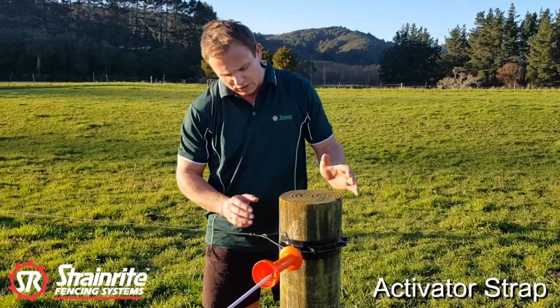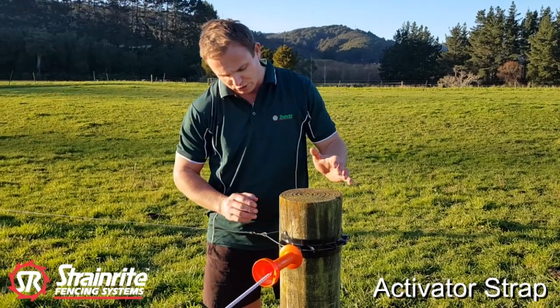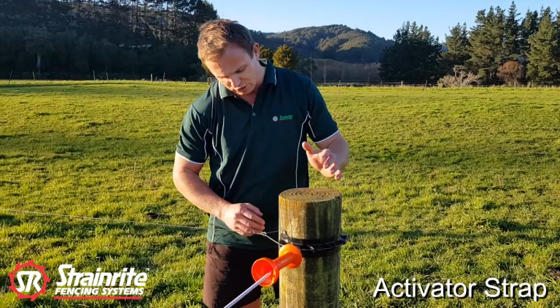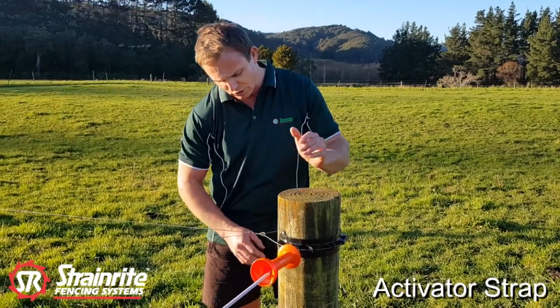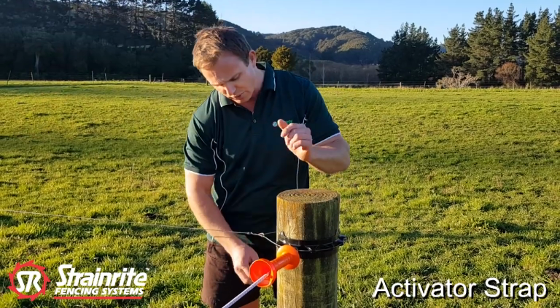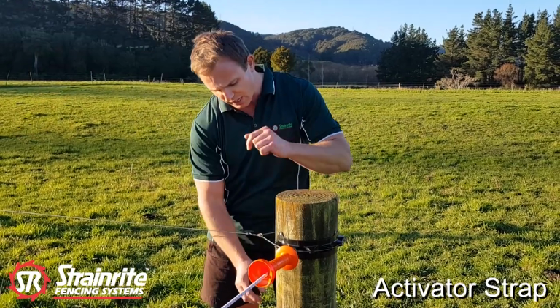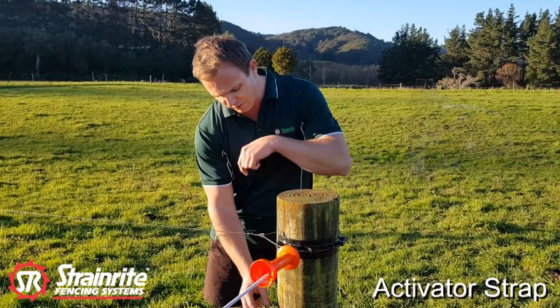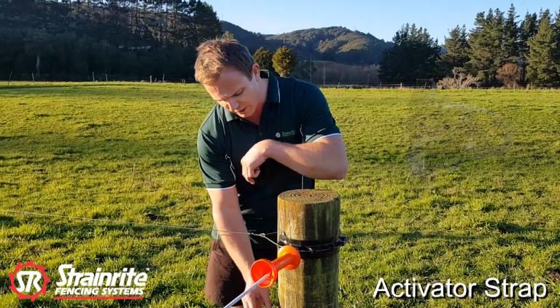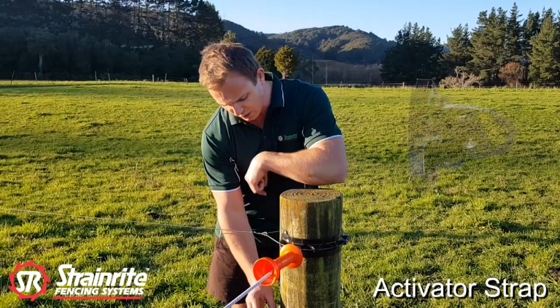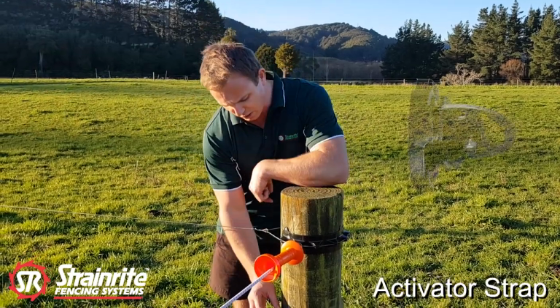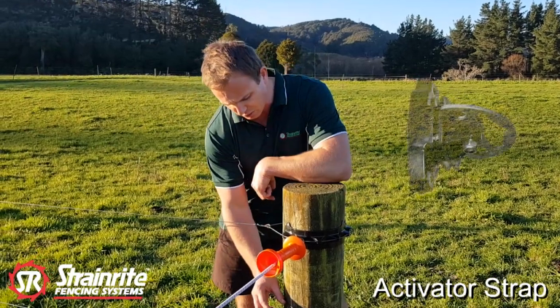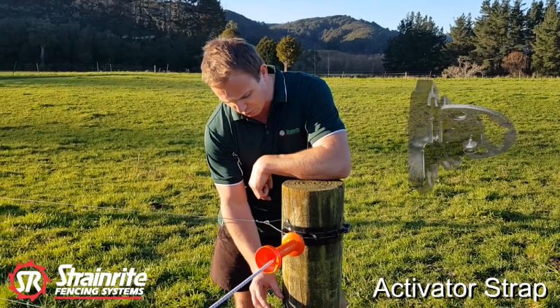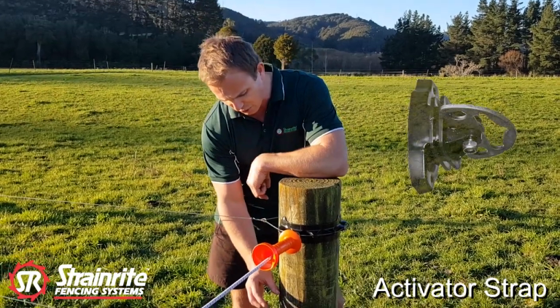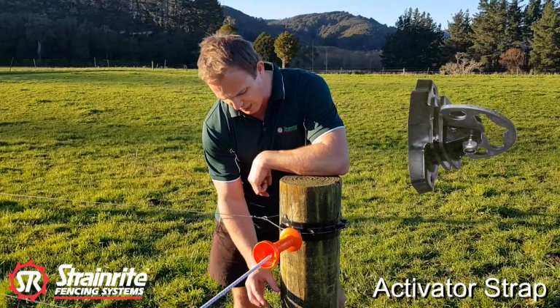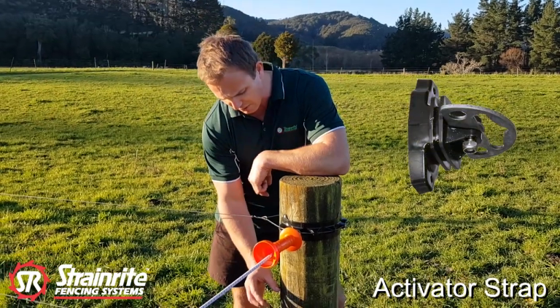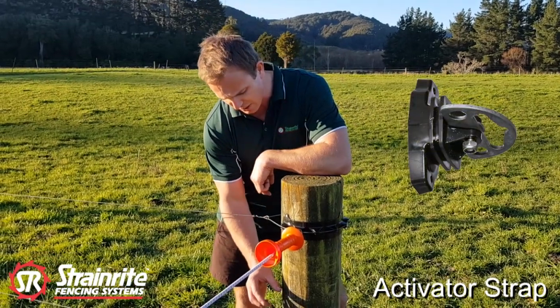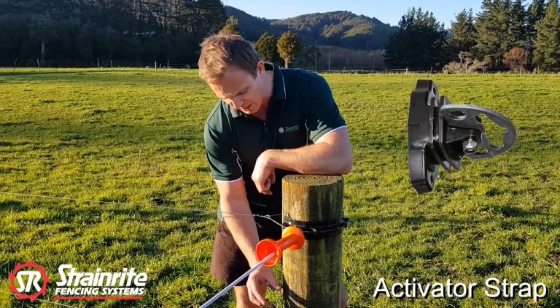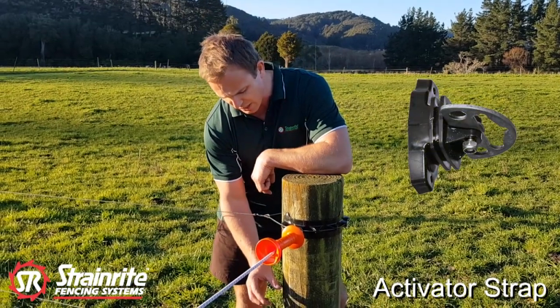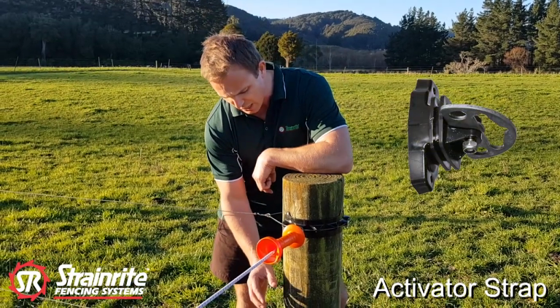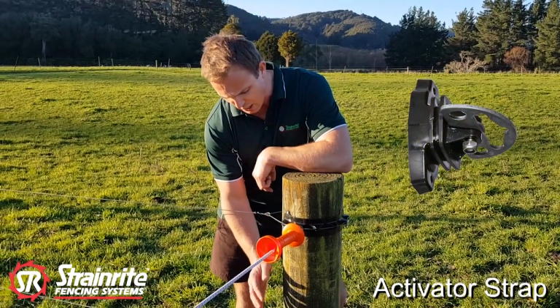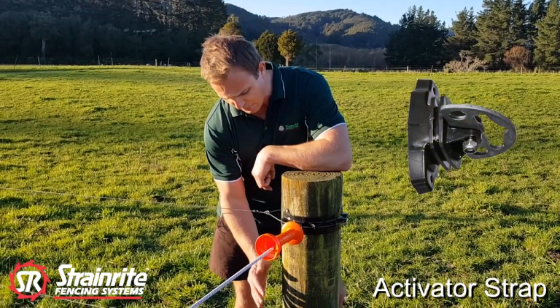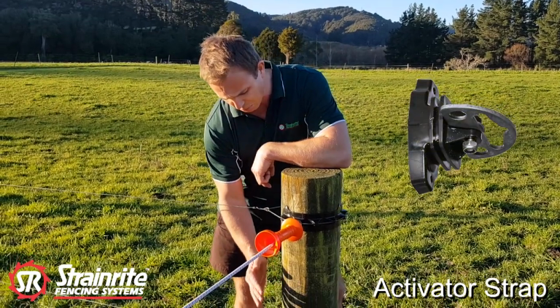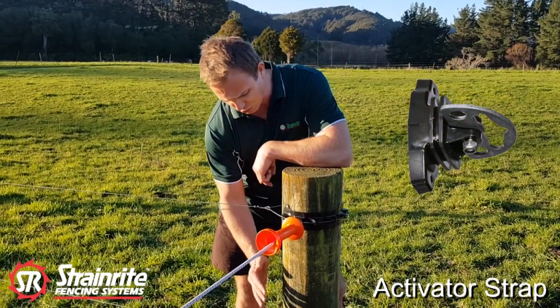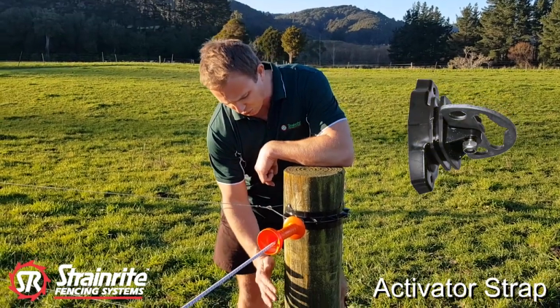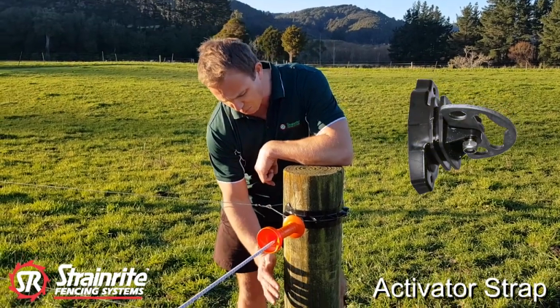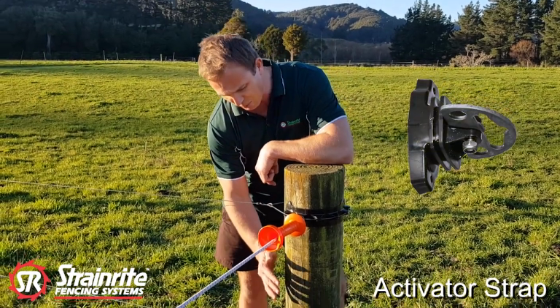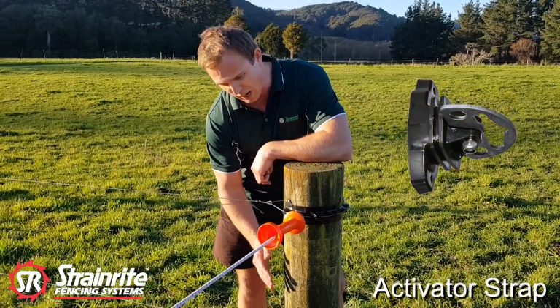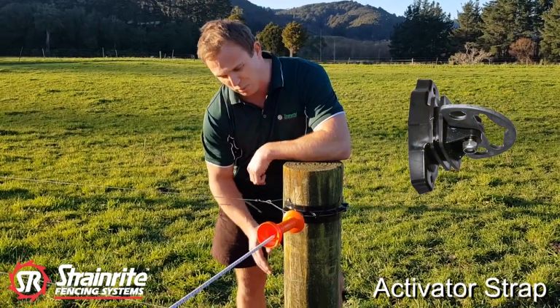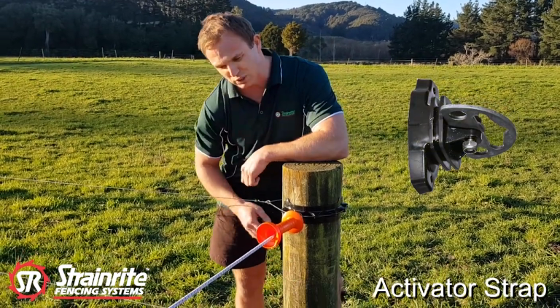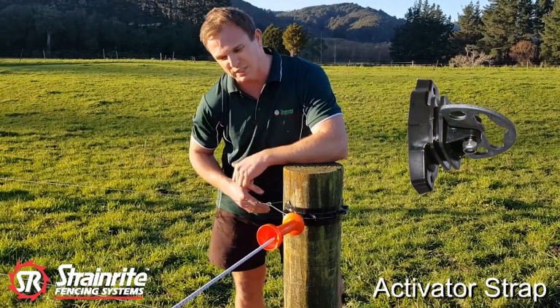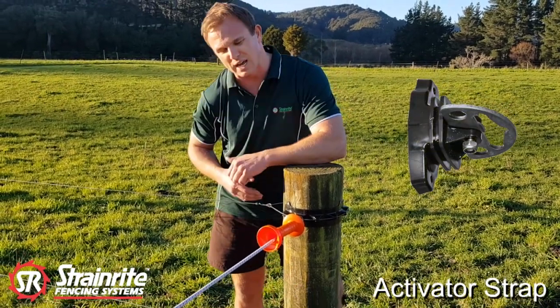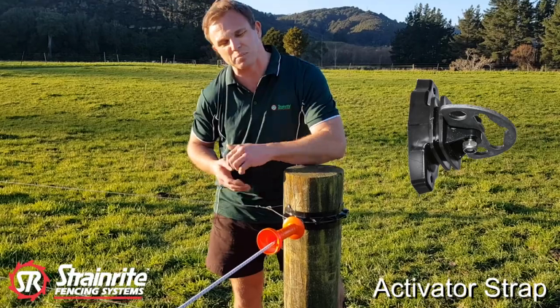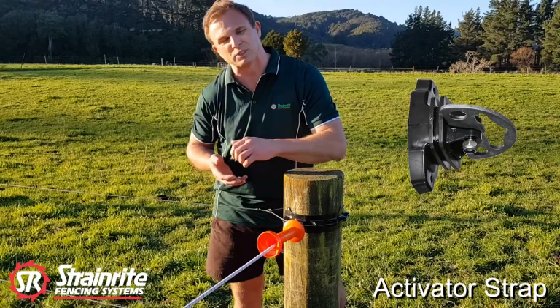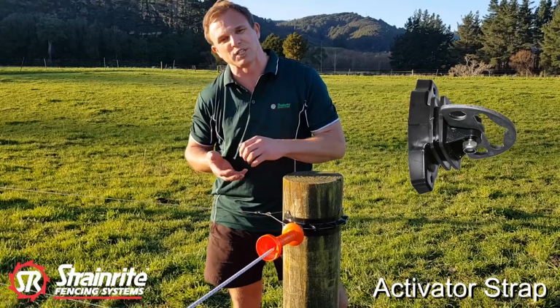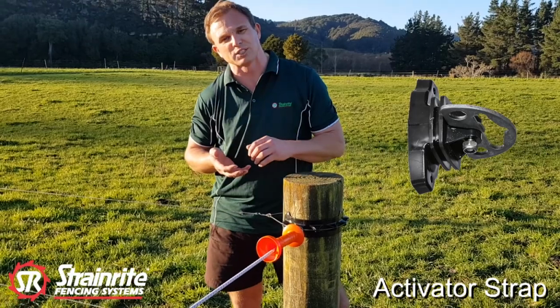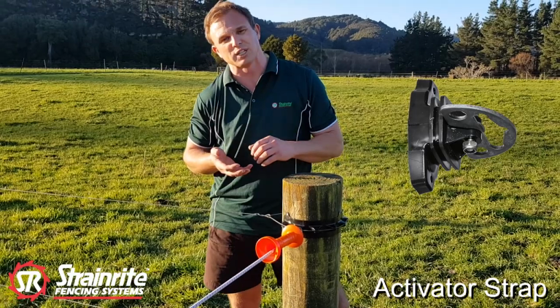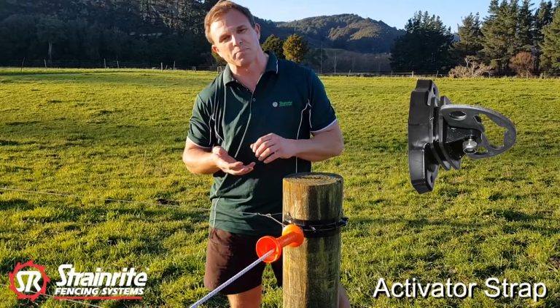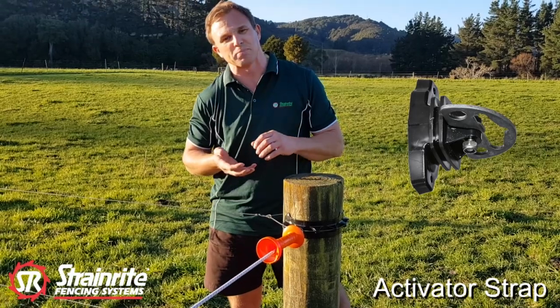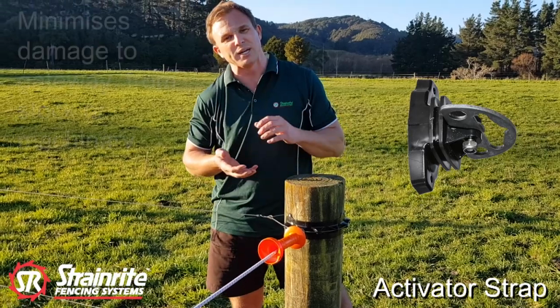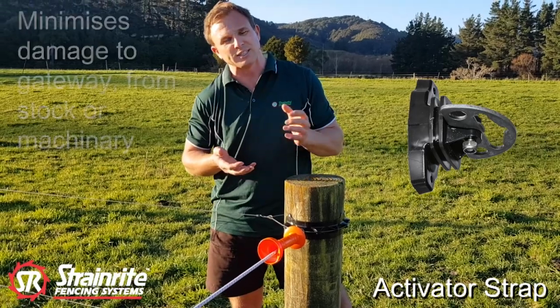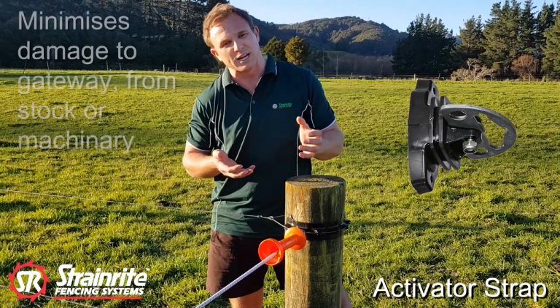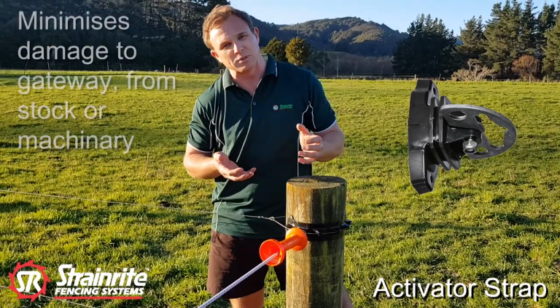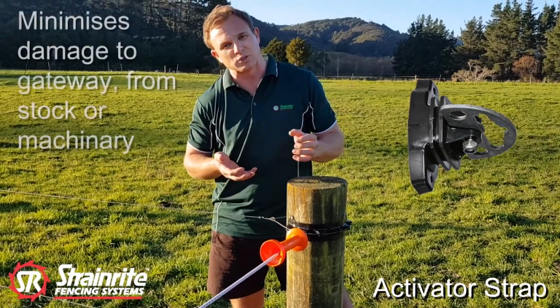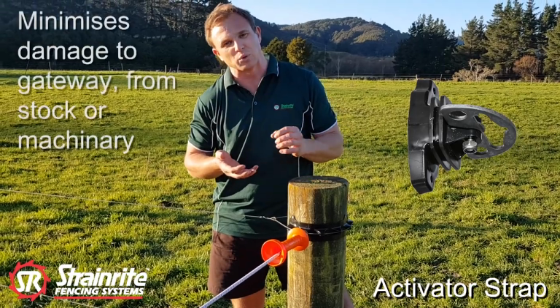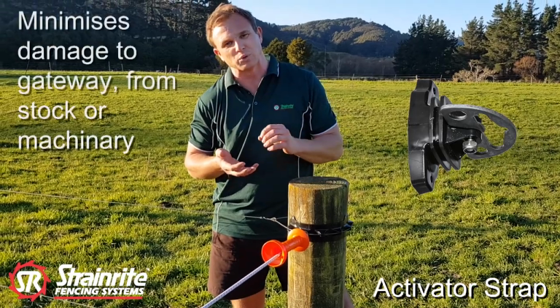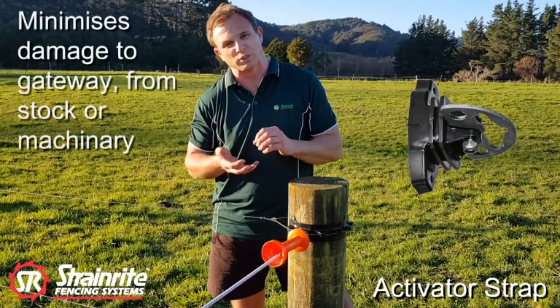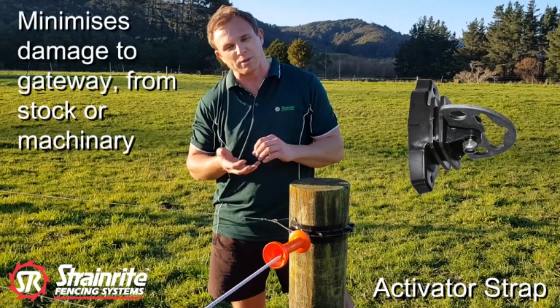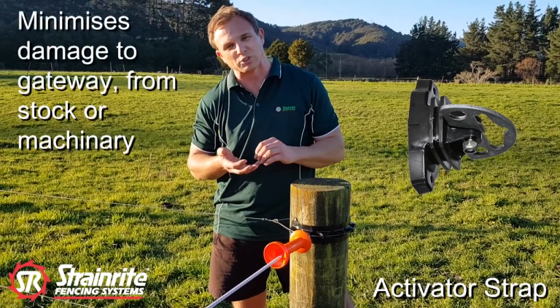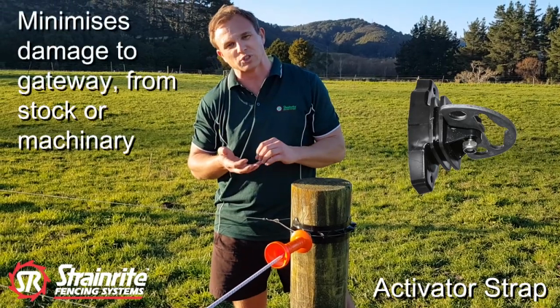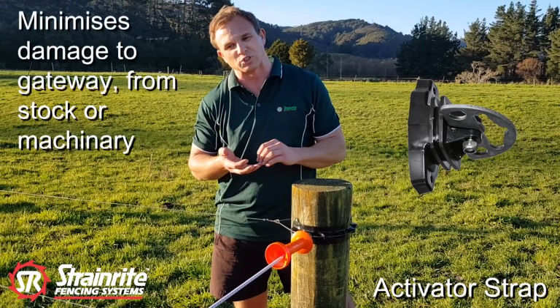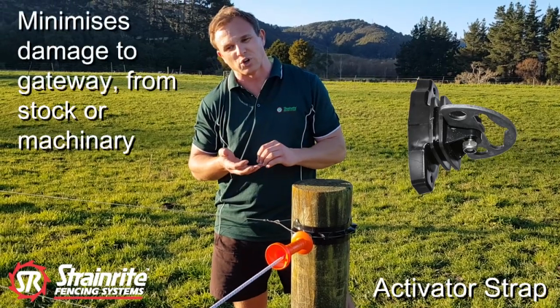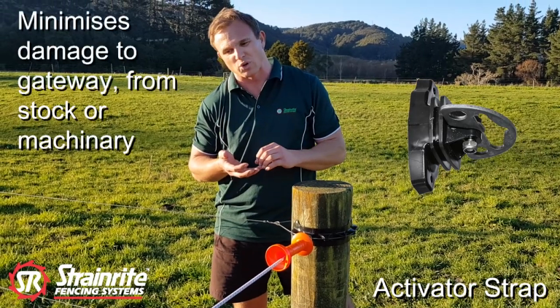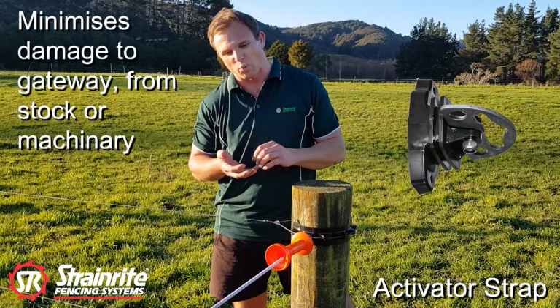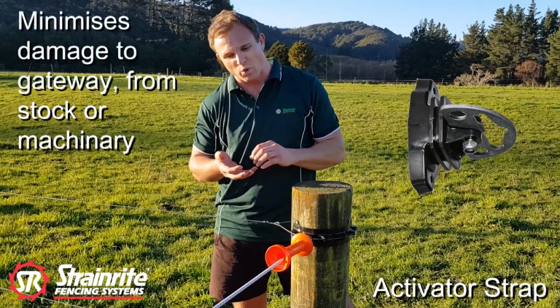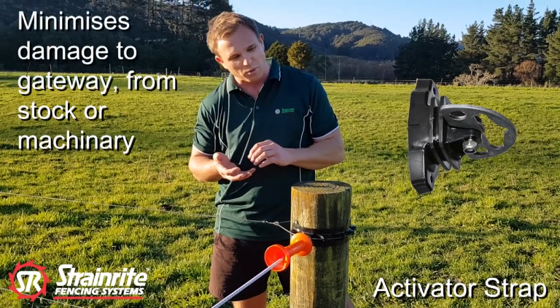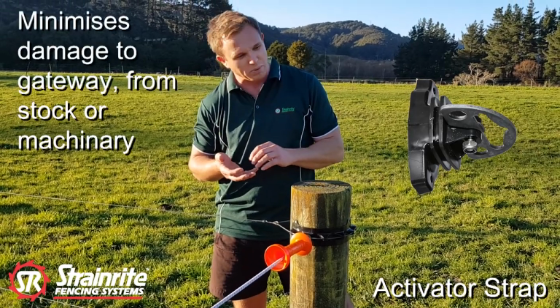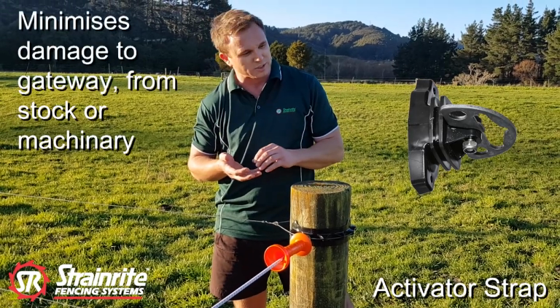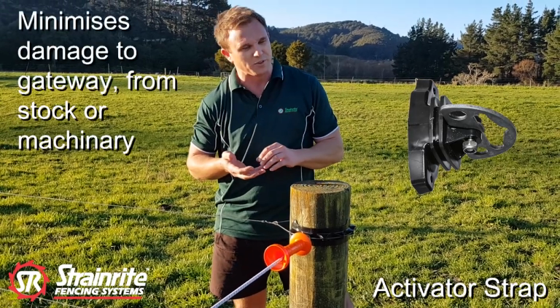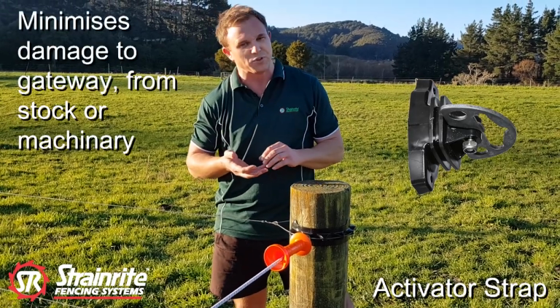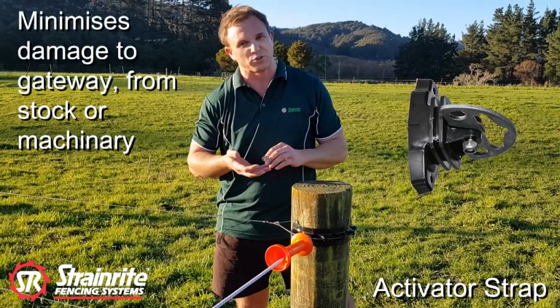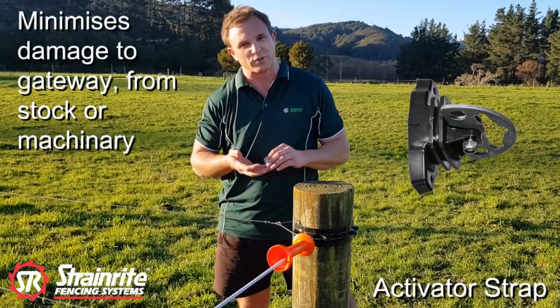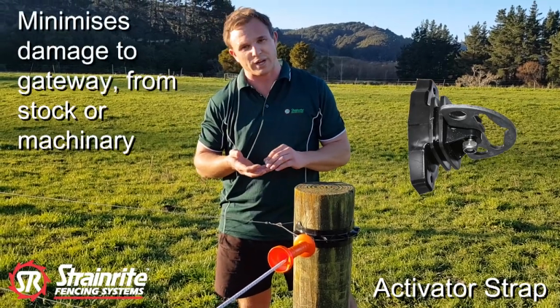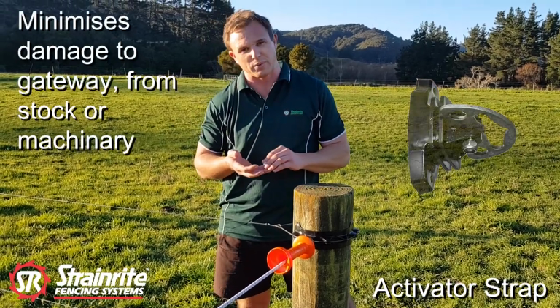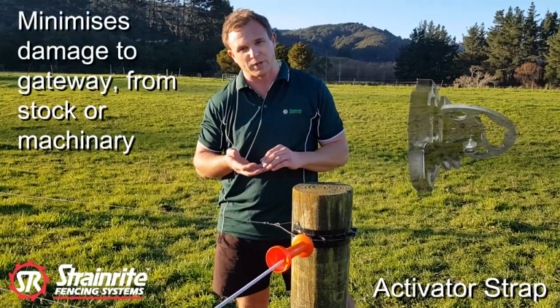Traditional Activator clips would have a protruding part which can potentially be damaged, or damage stock while bunching through a gateway.